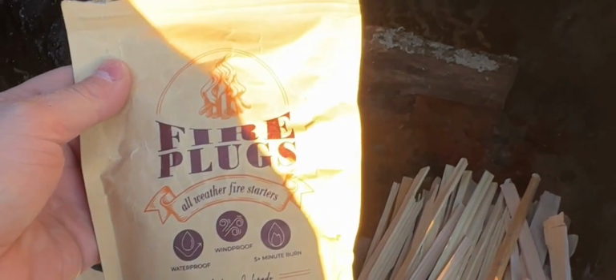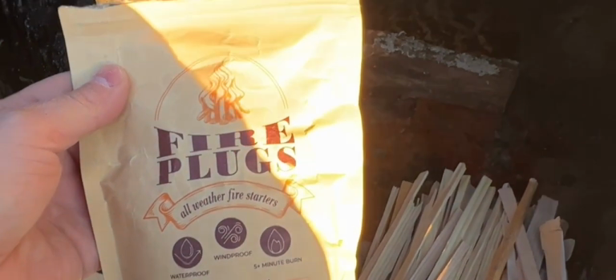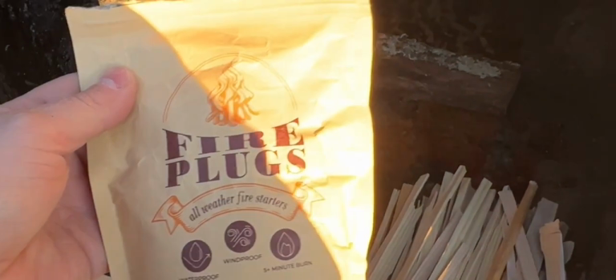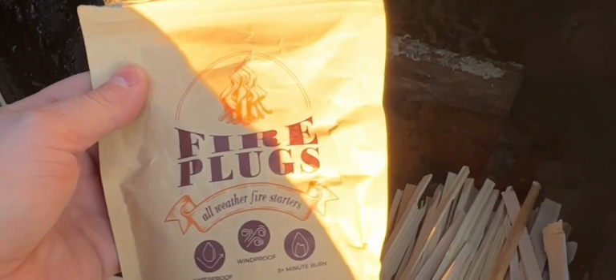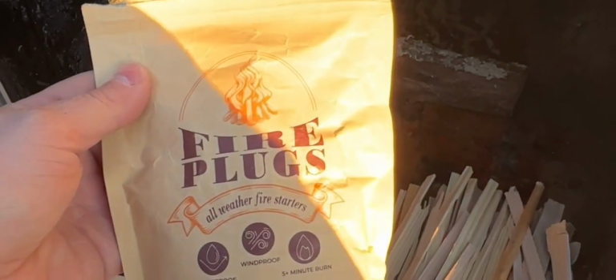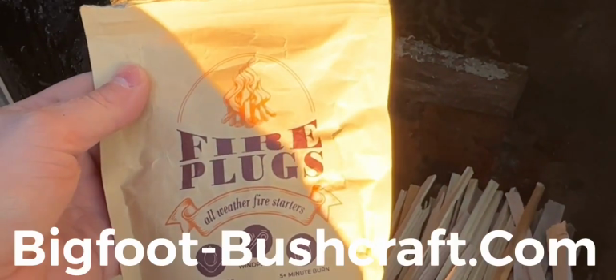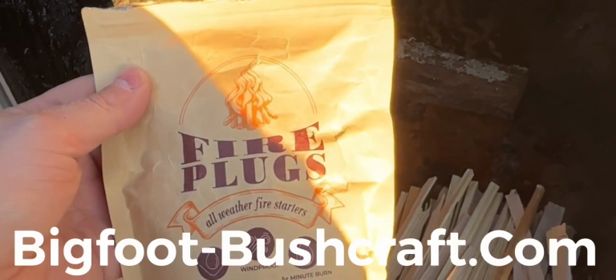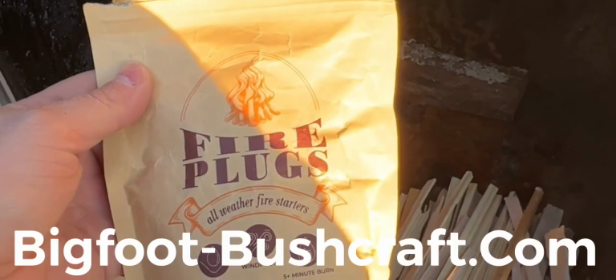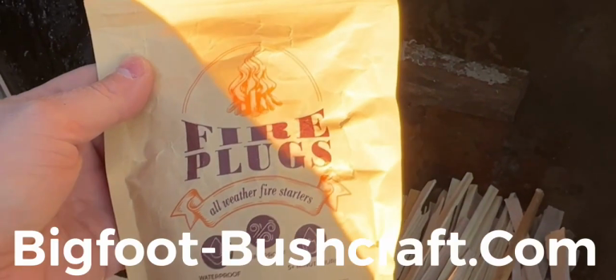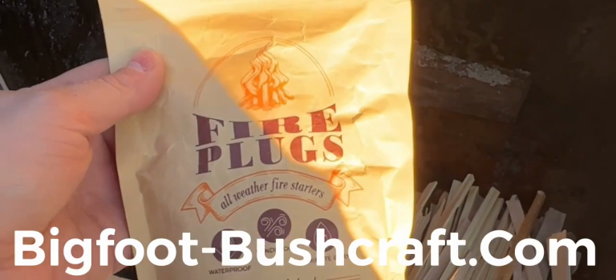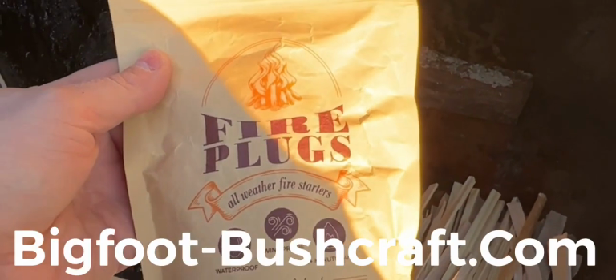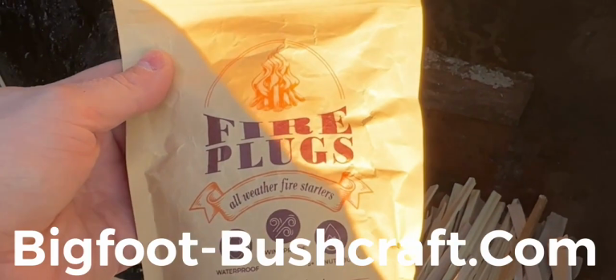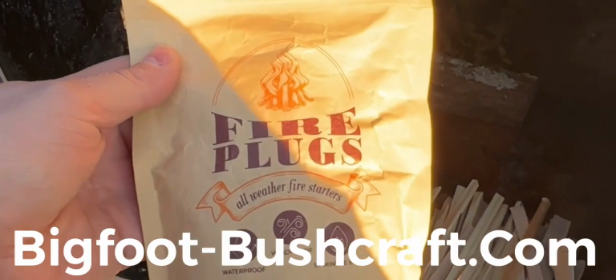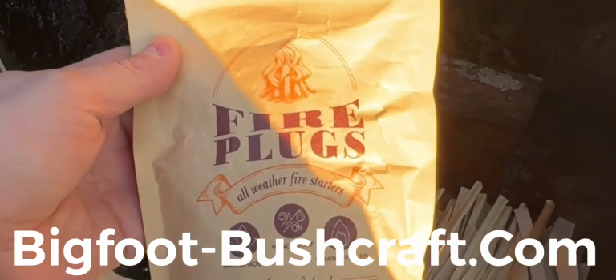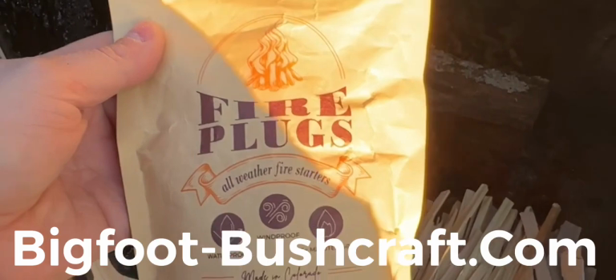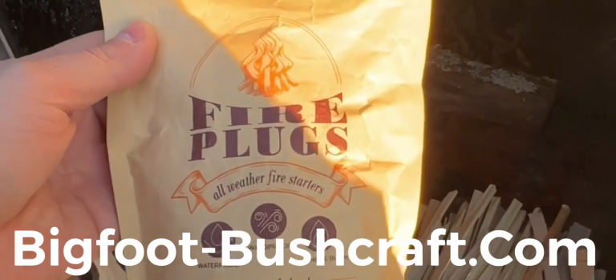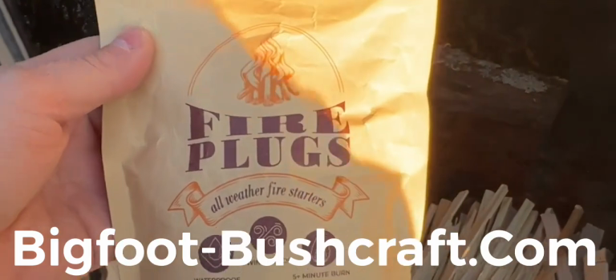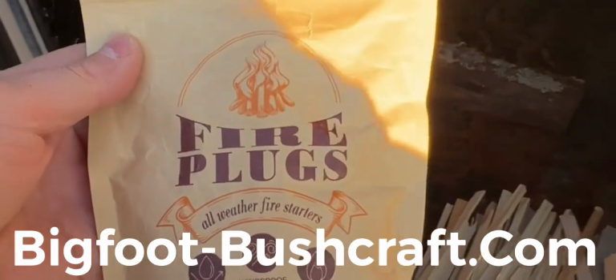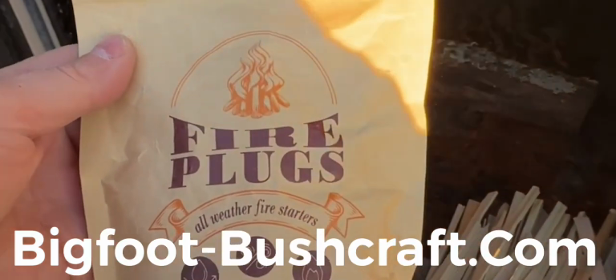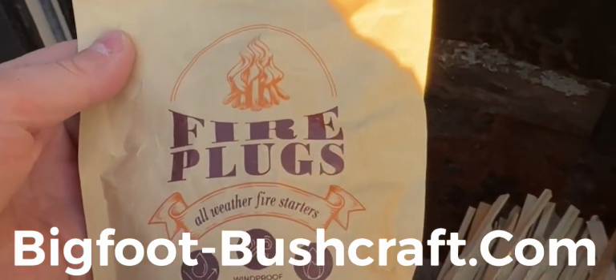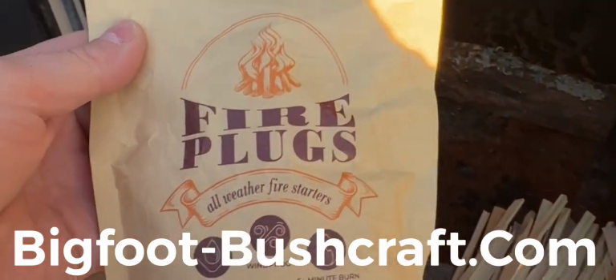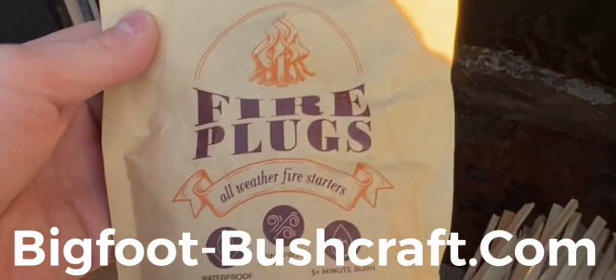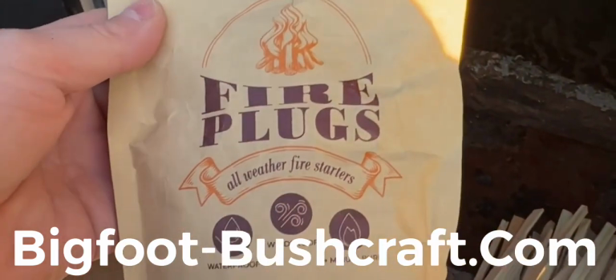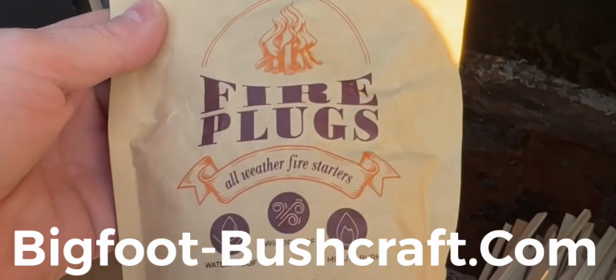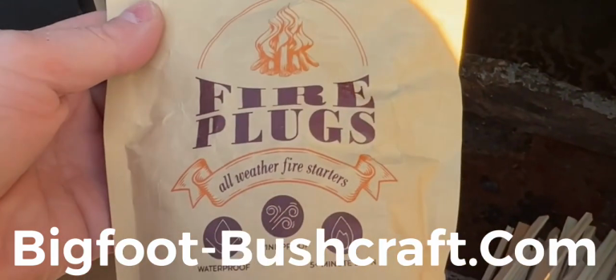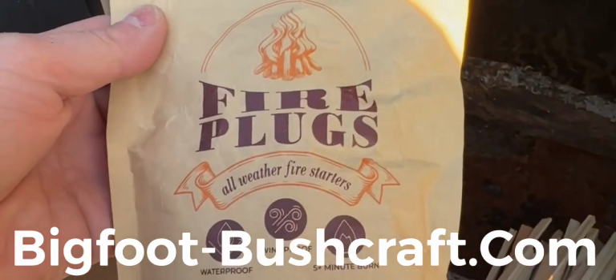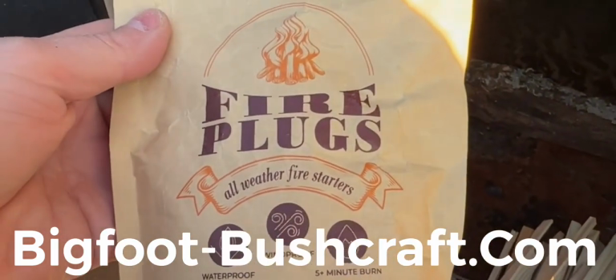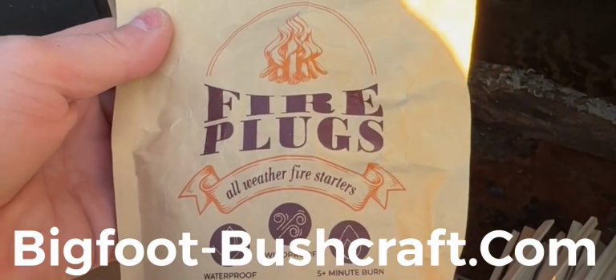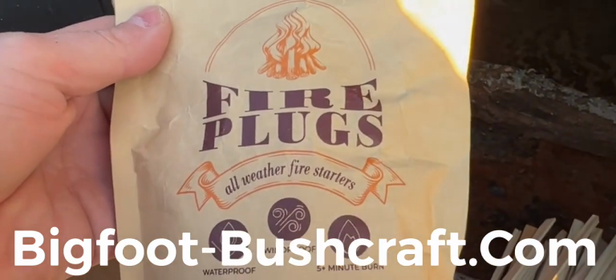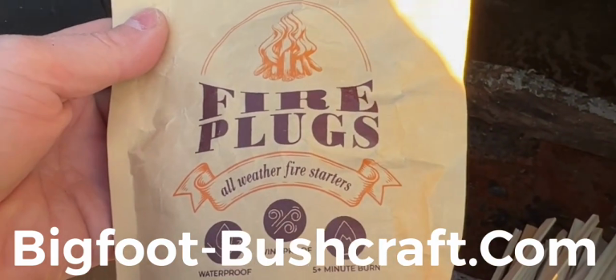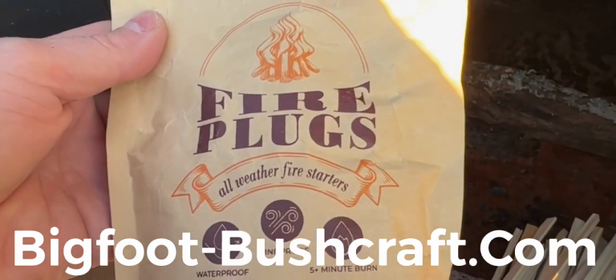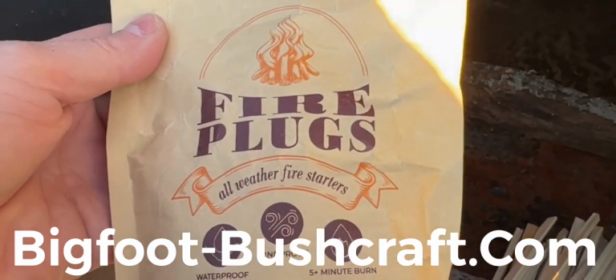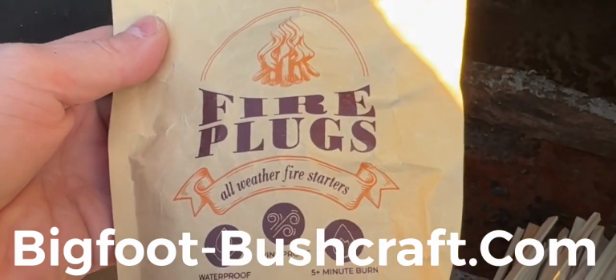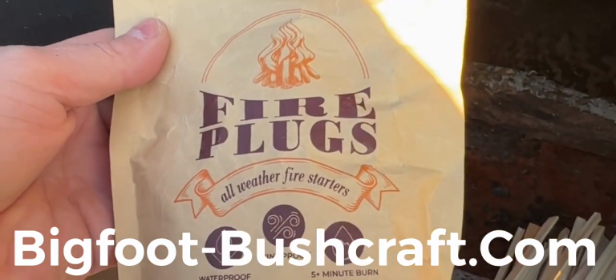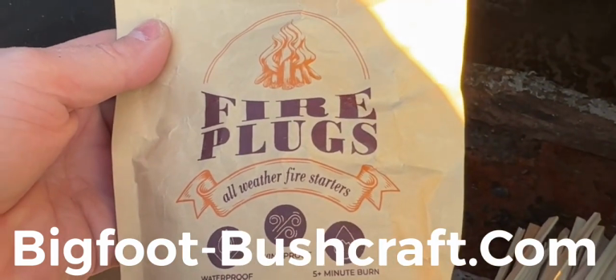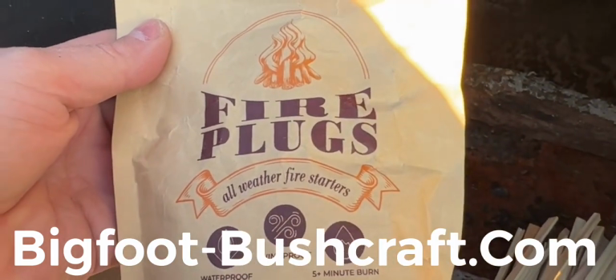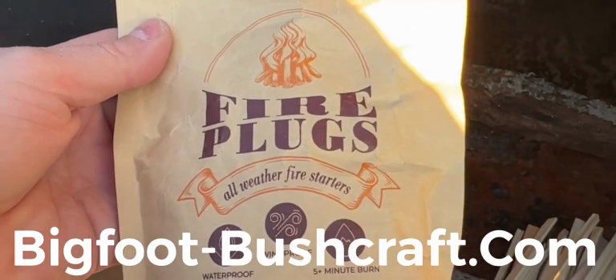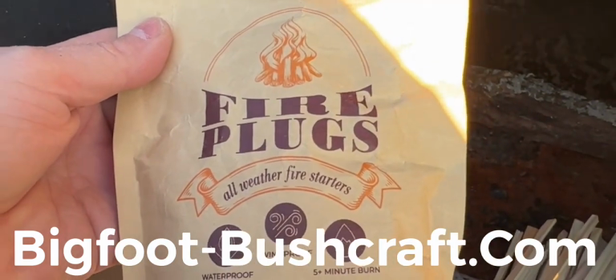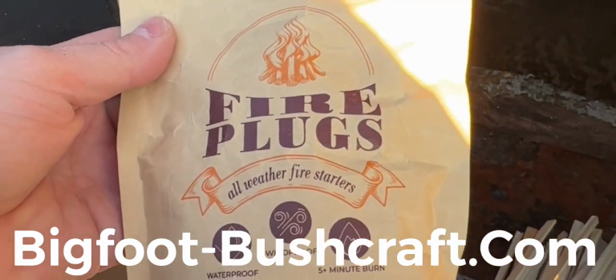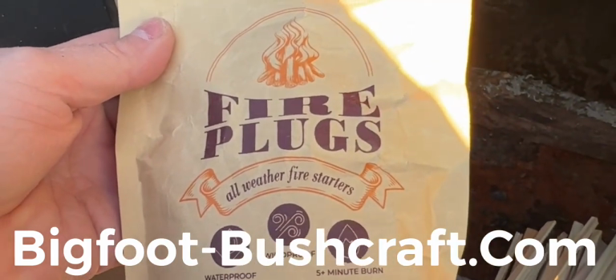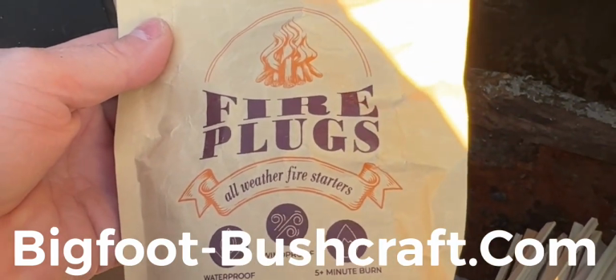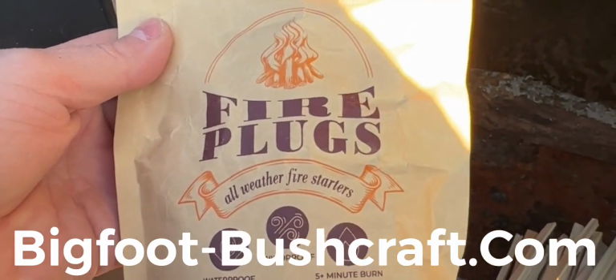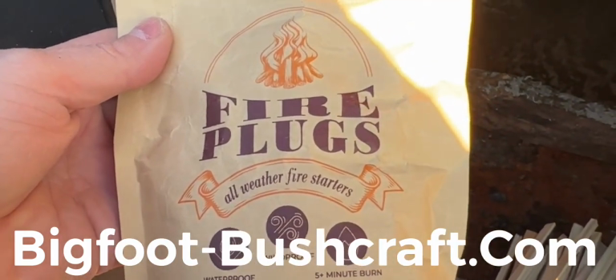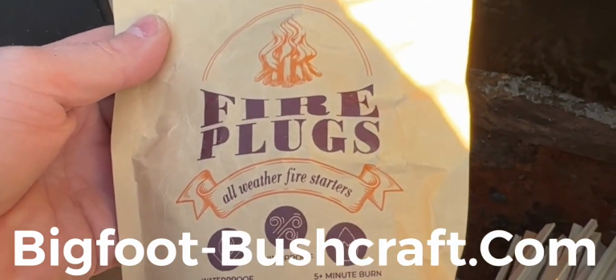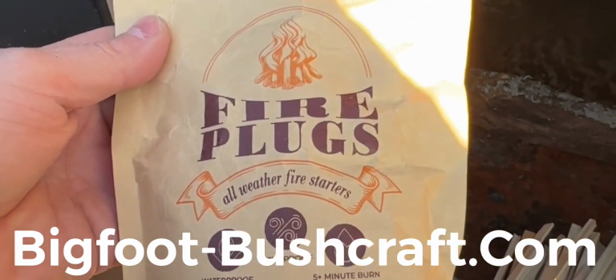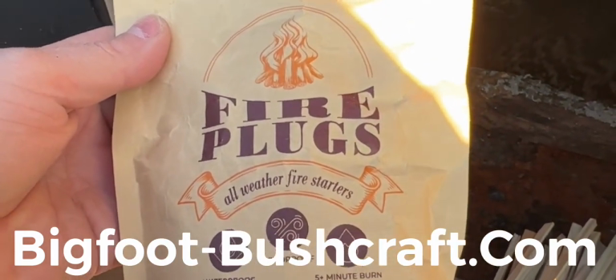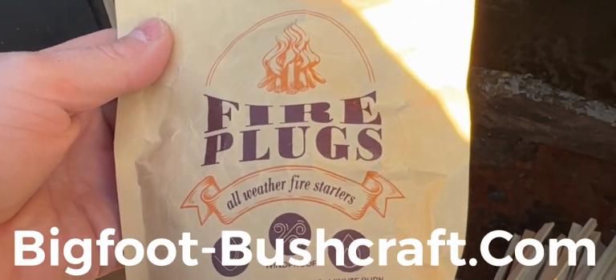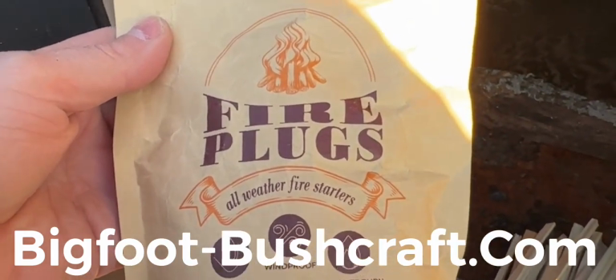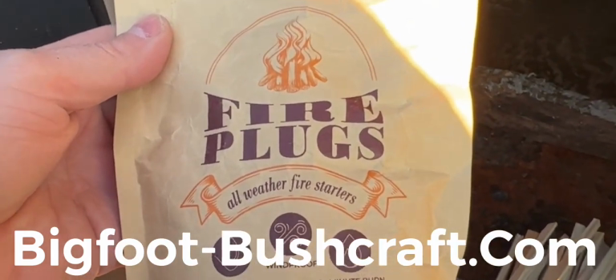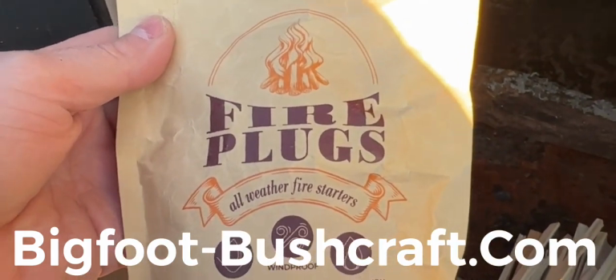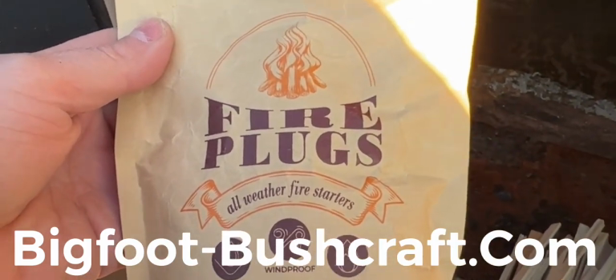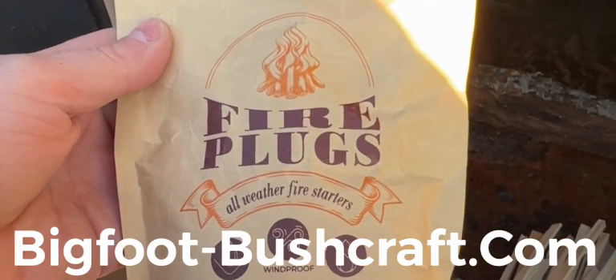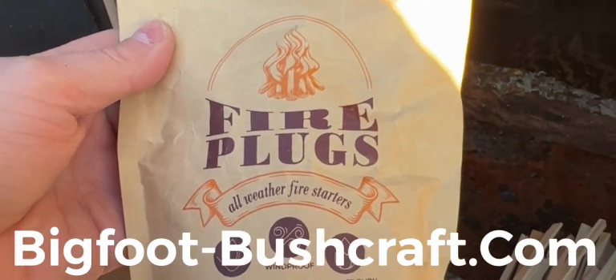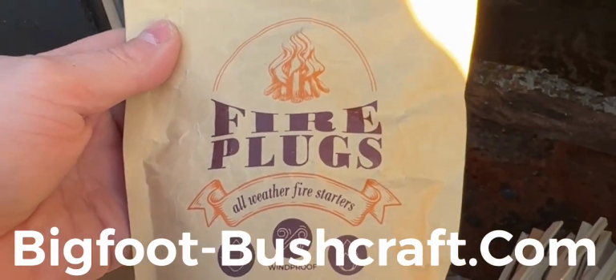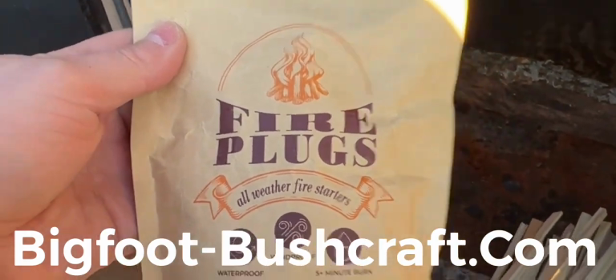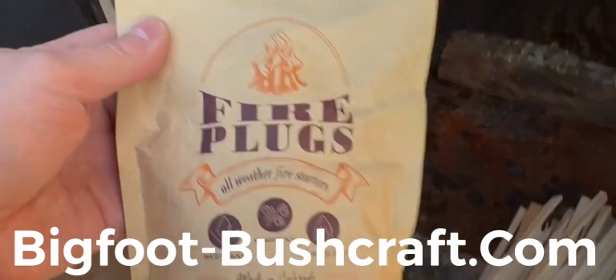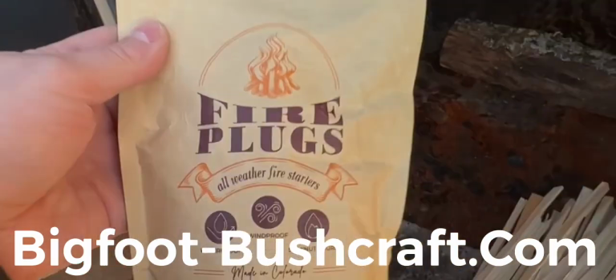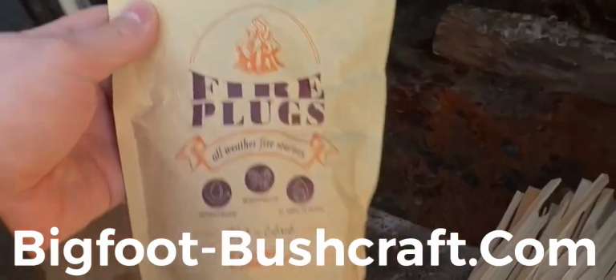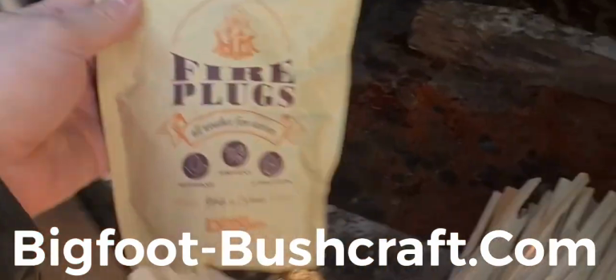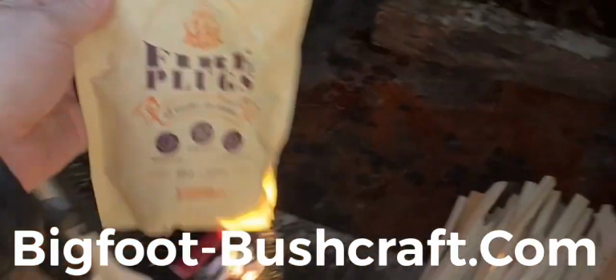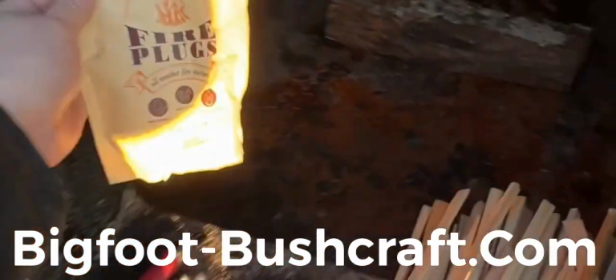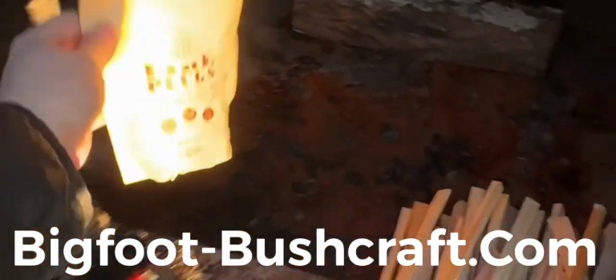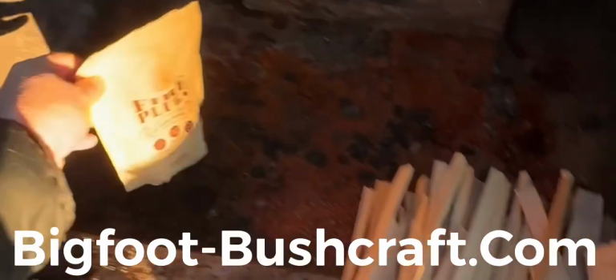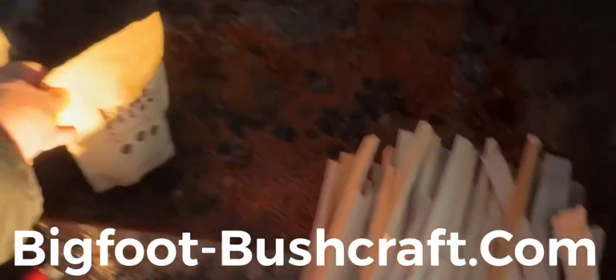All right, guys, we're going to try to get a fire started with some Bigfoot Bushcraft fire plugs. Let's see if it'll work.